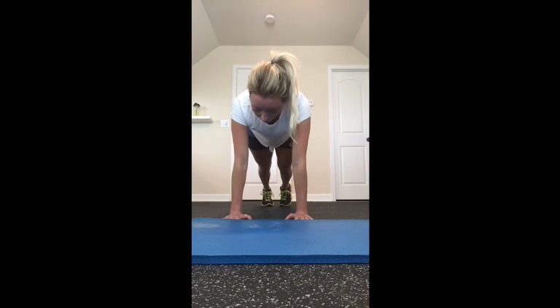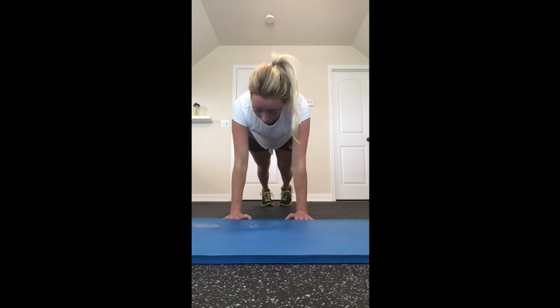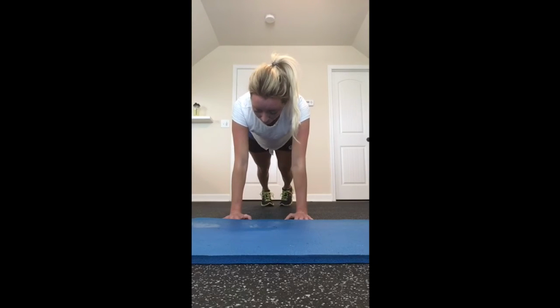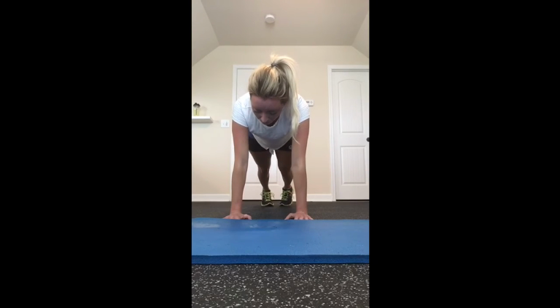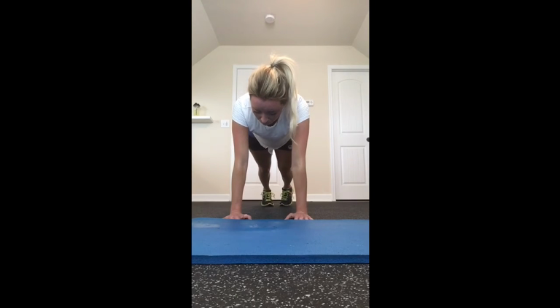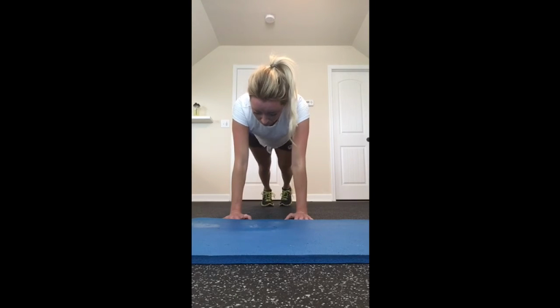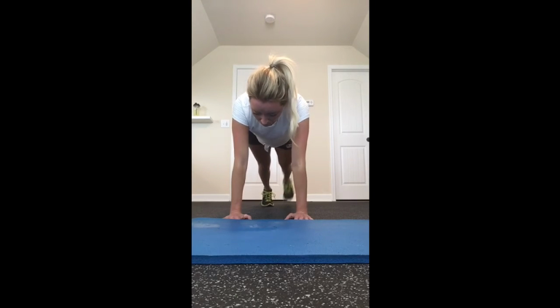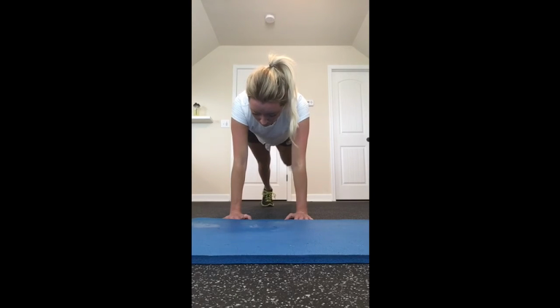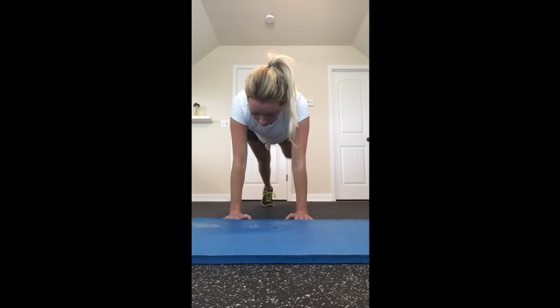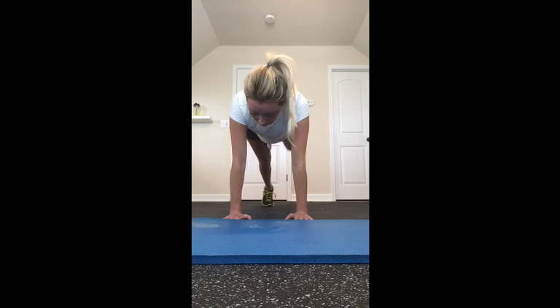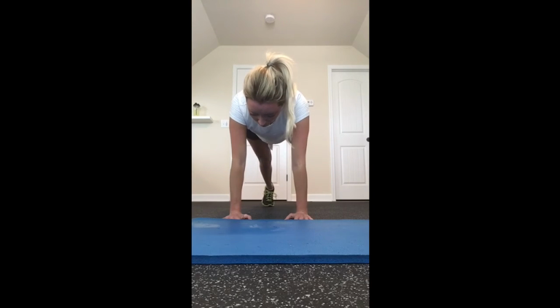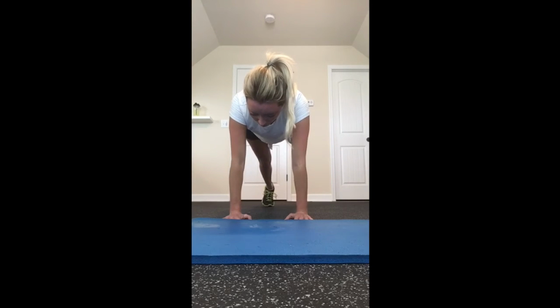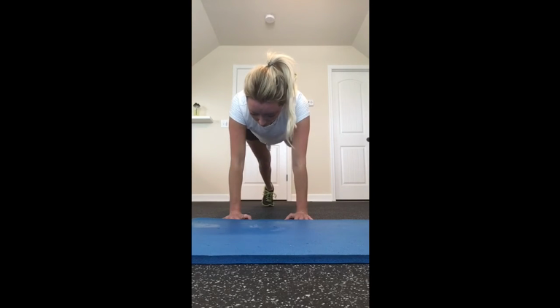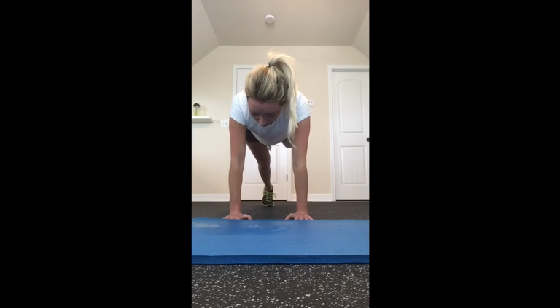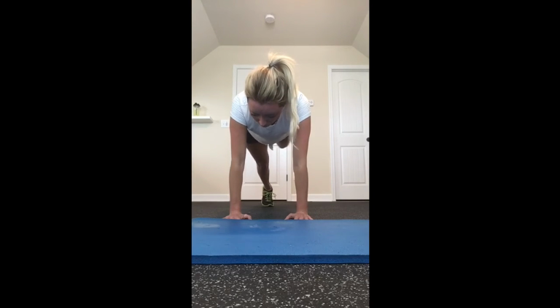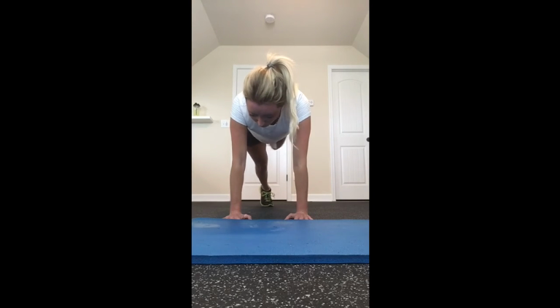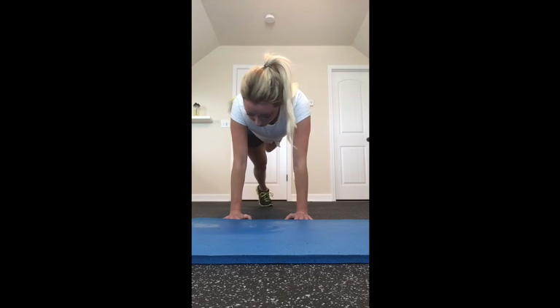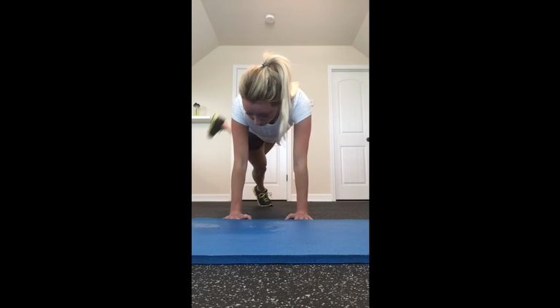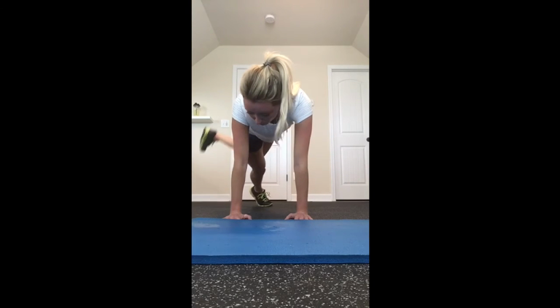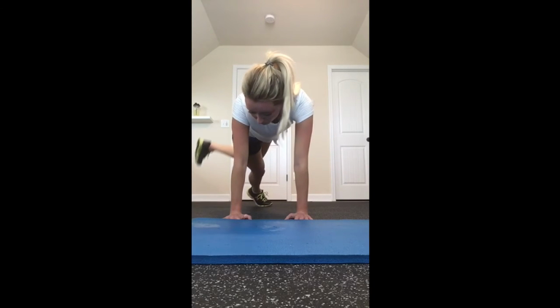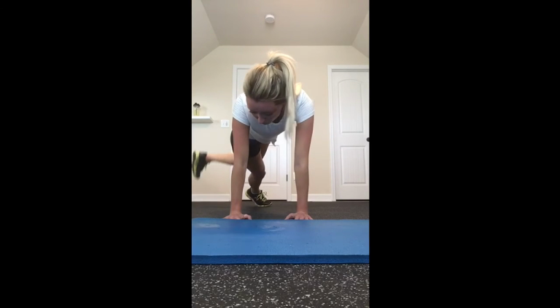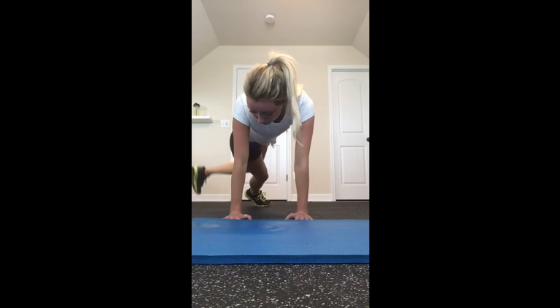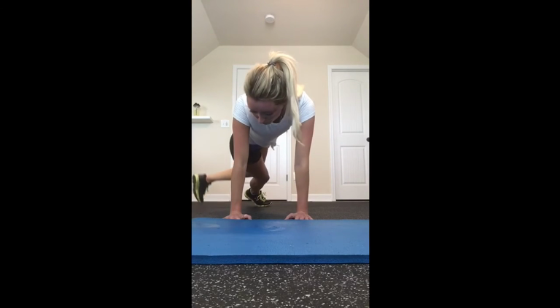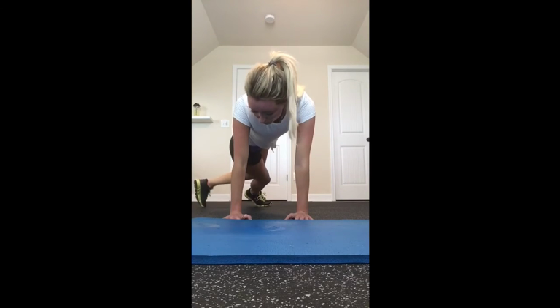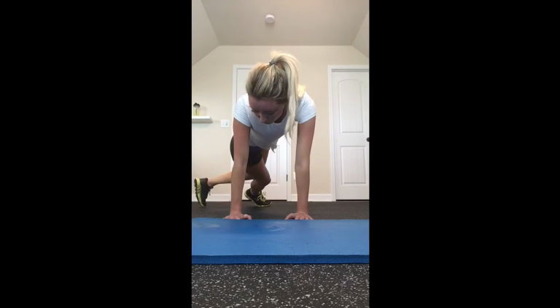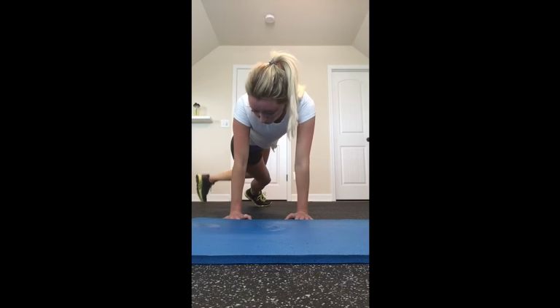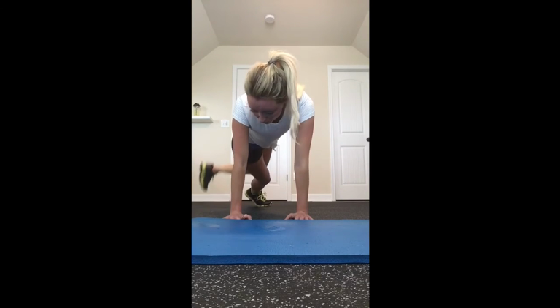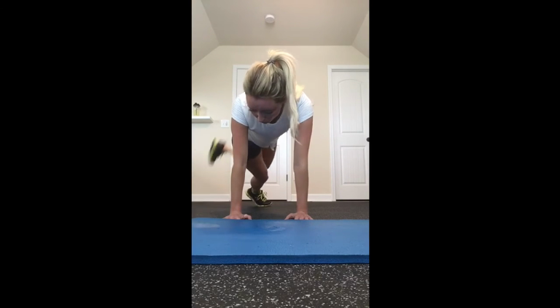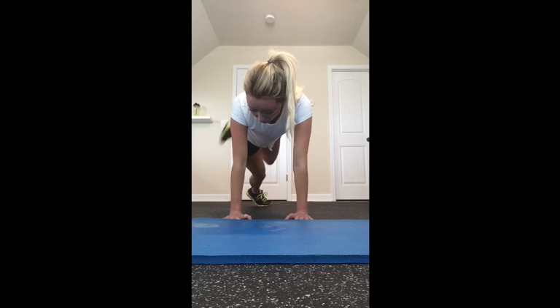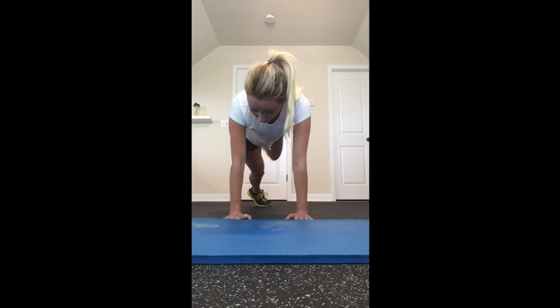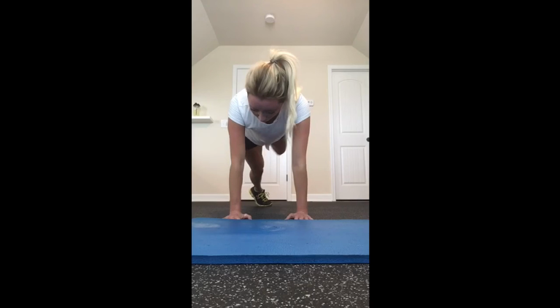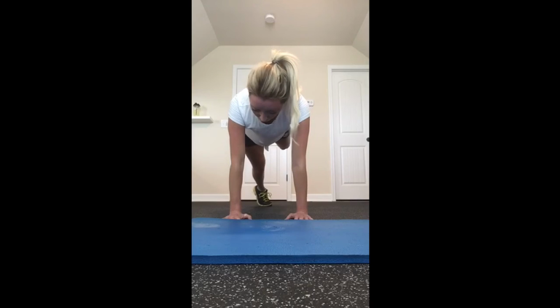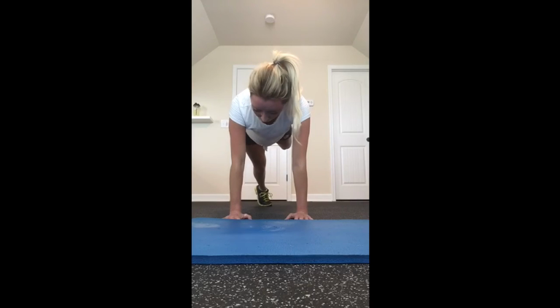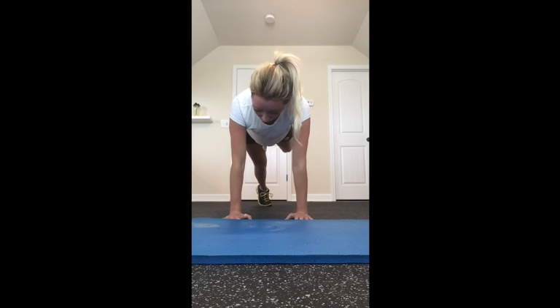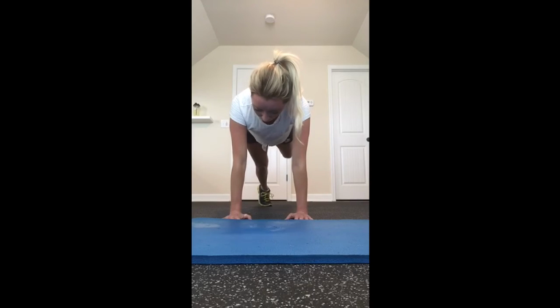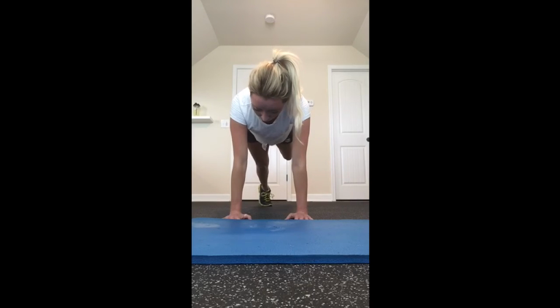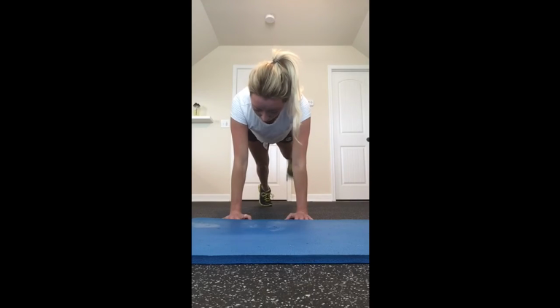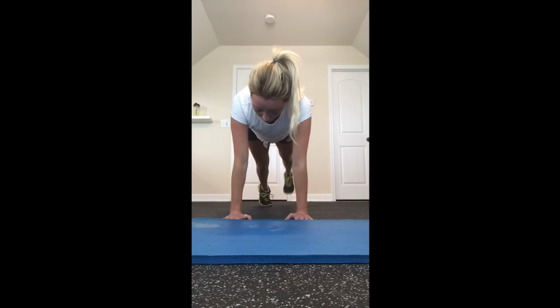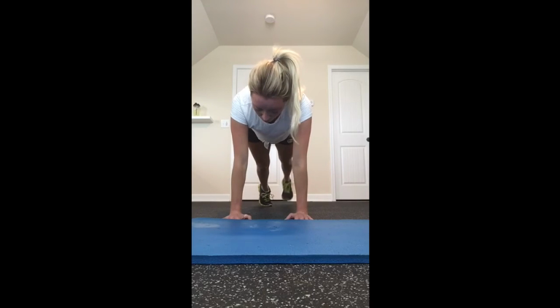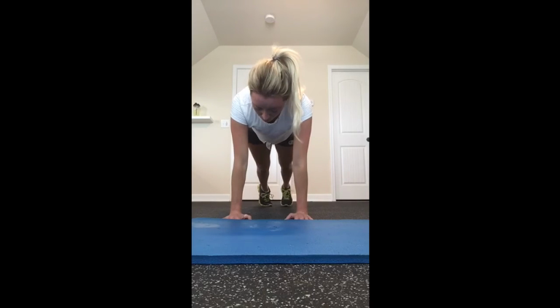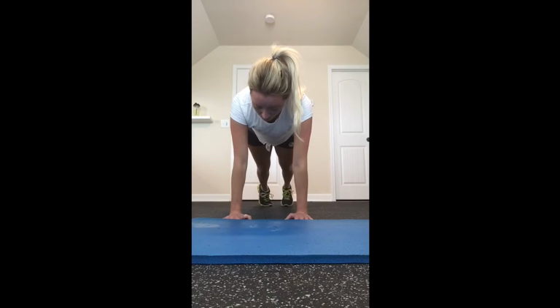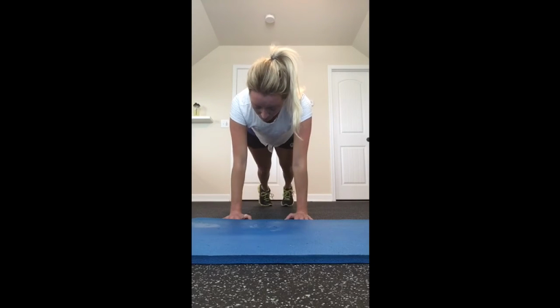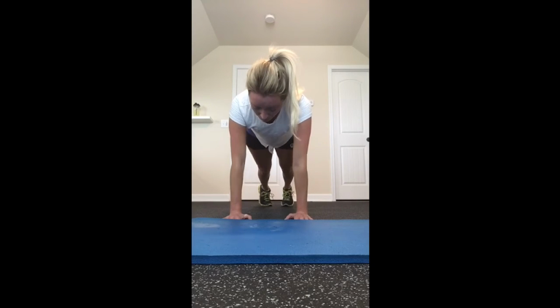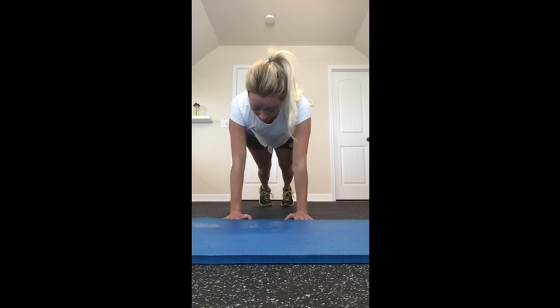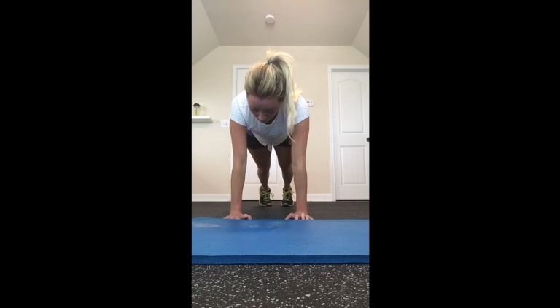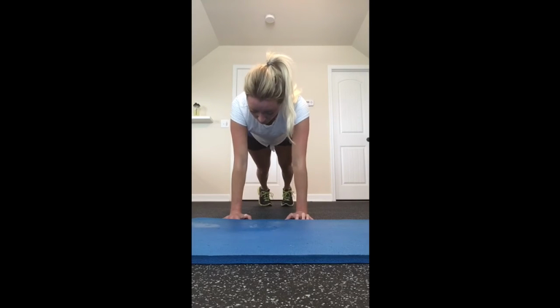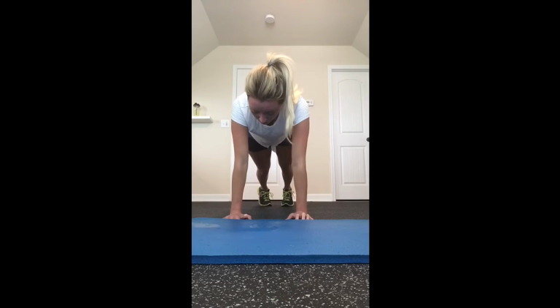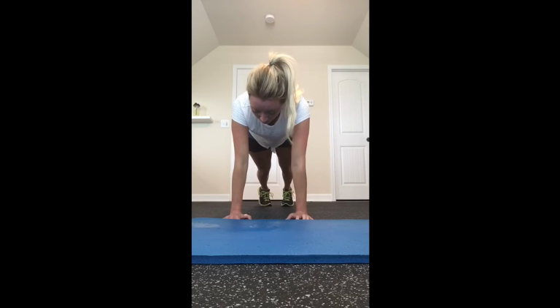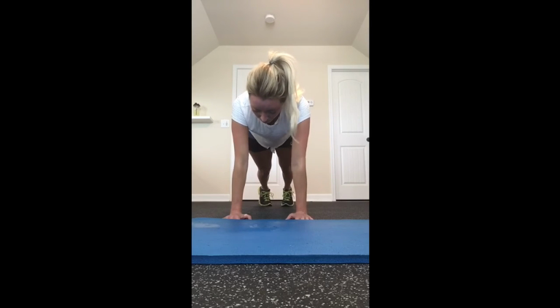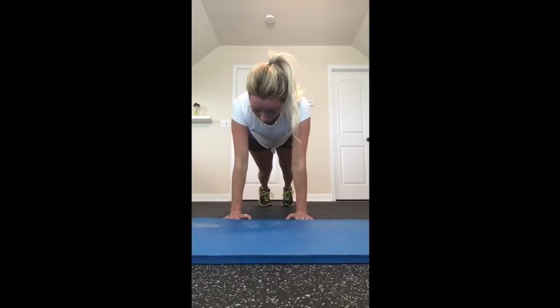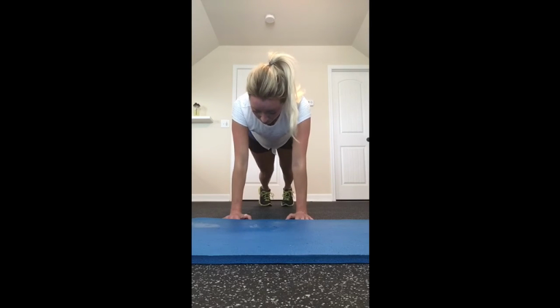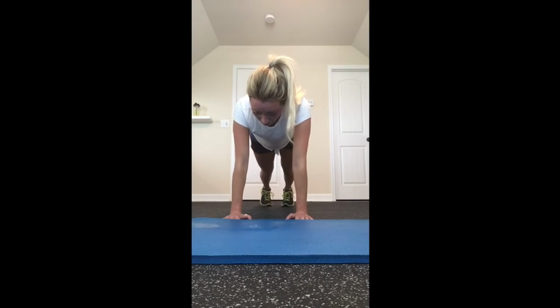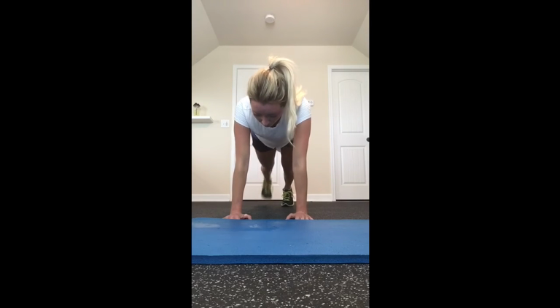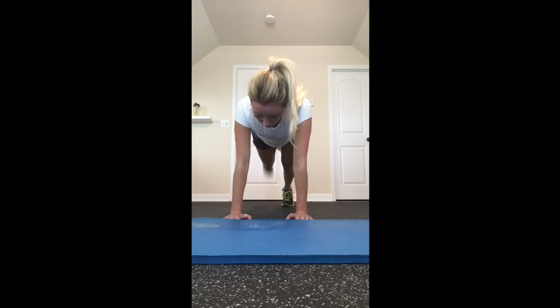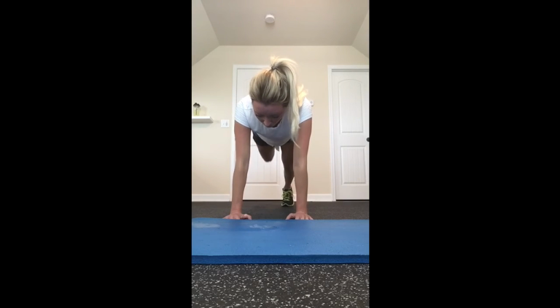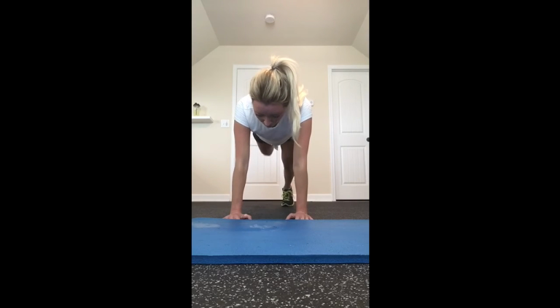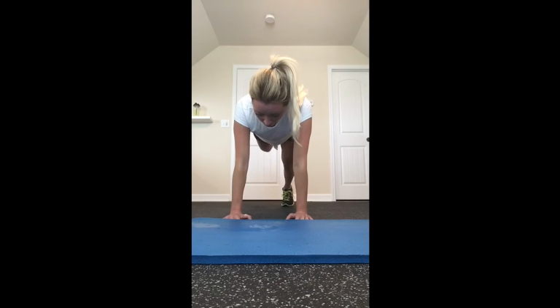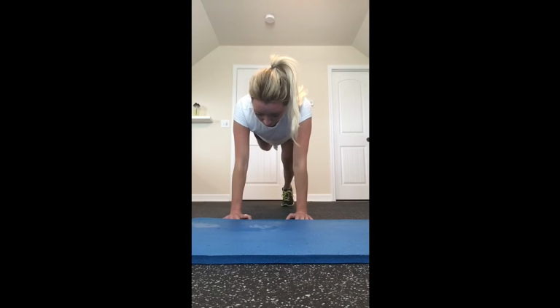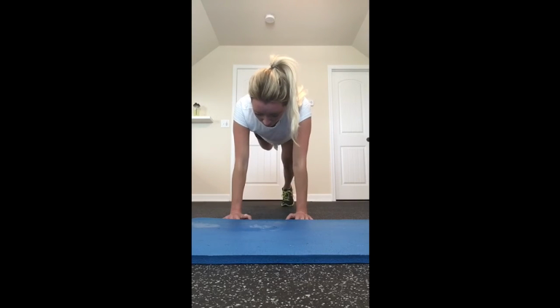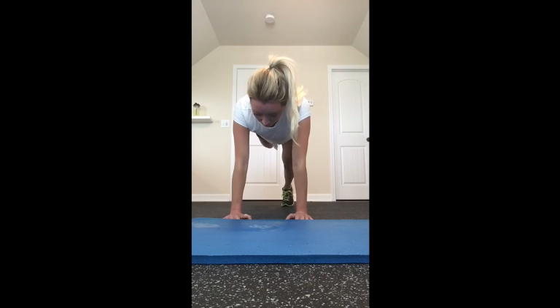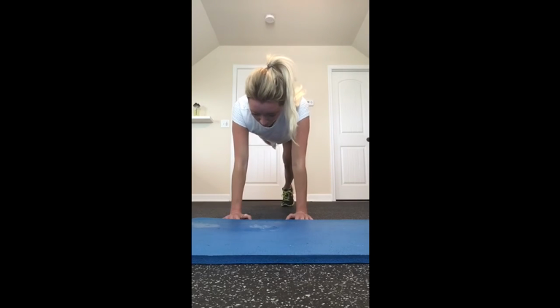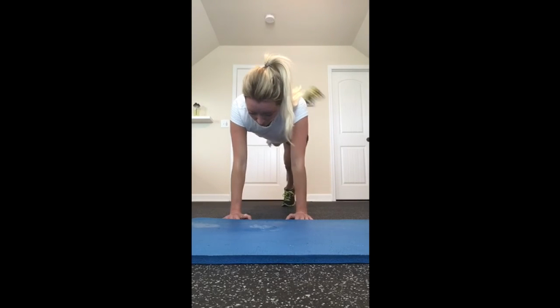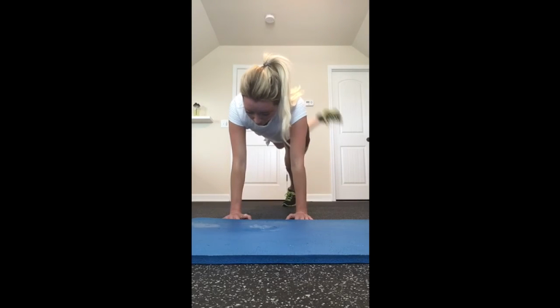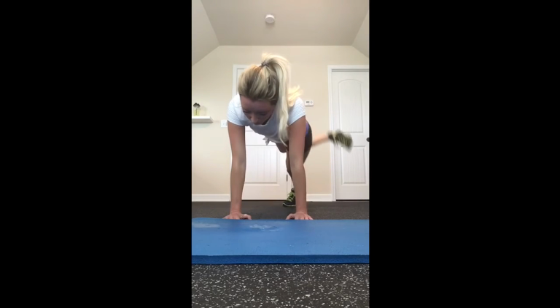Nice. 10 seconds. Keep working. Feel good? I'm getting a little tired. Back to motion.